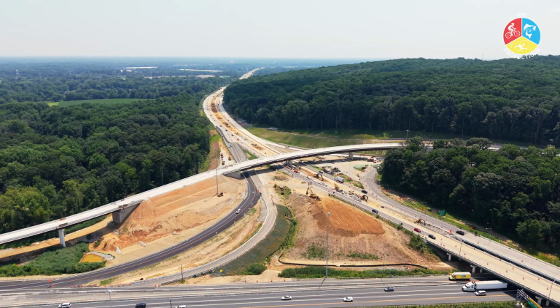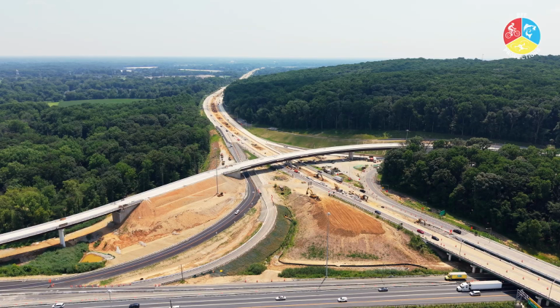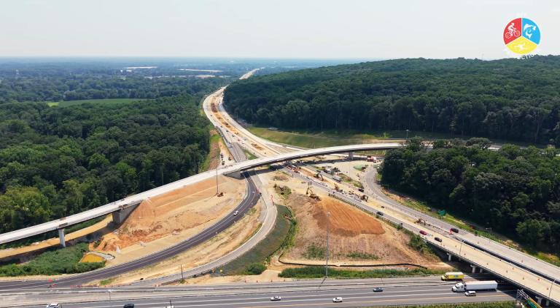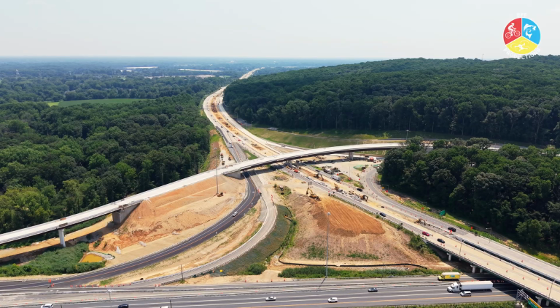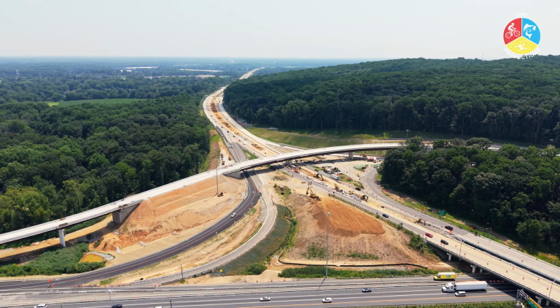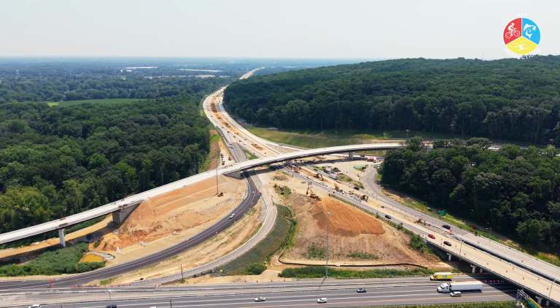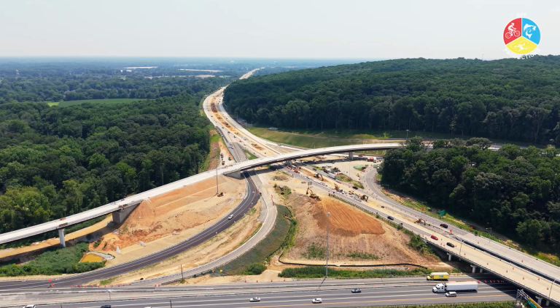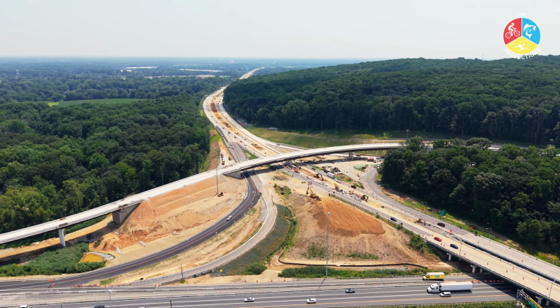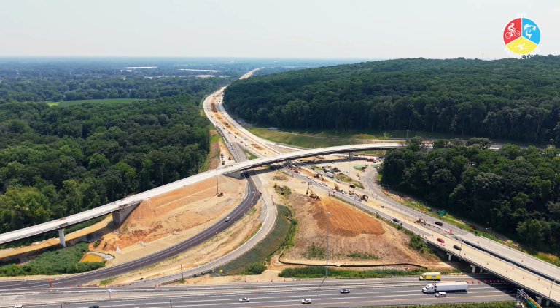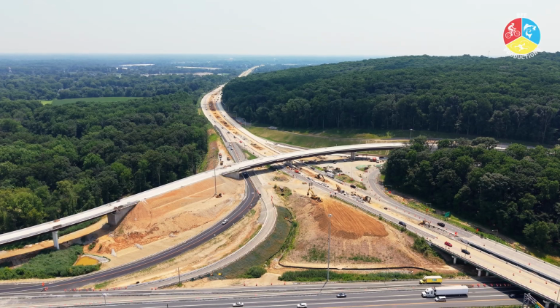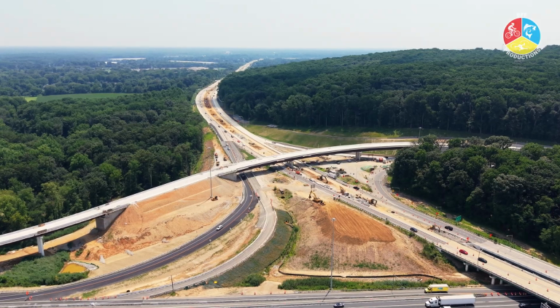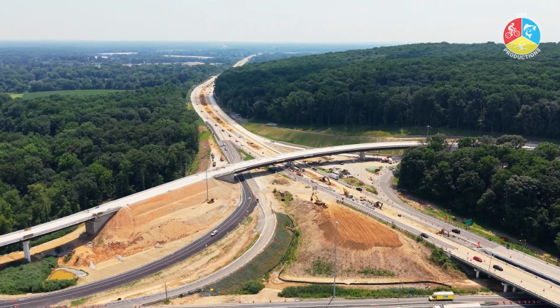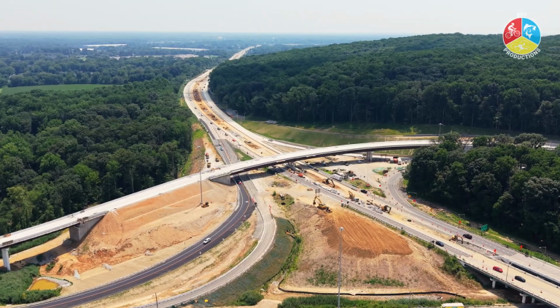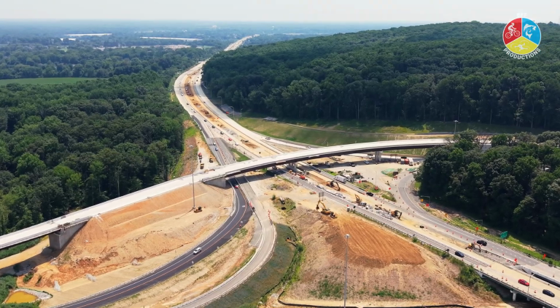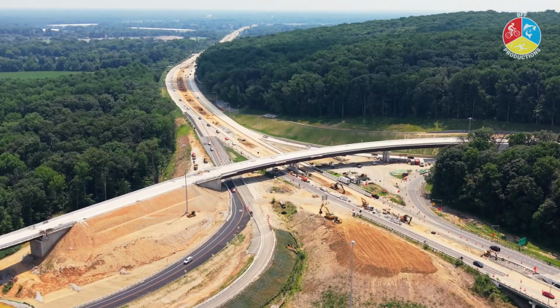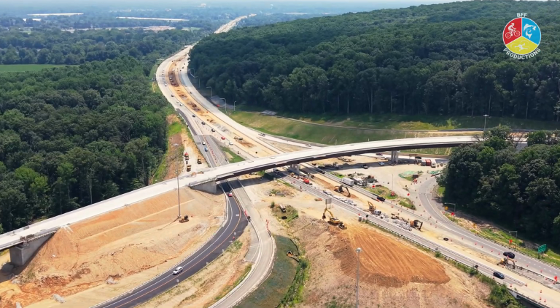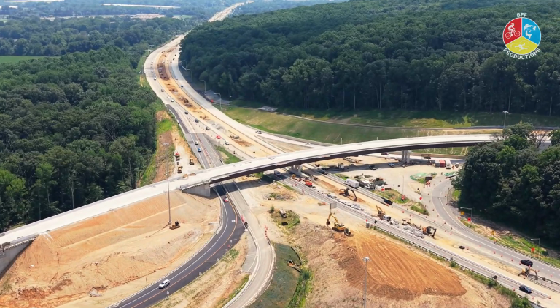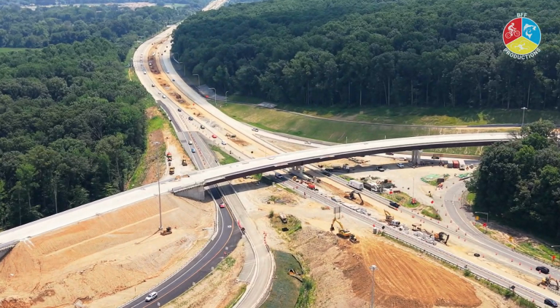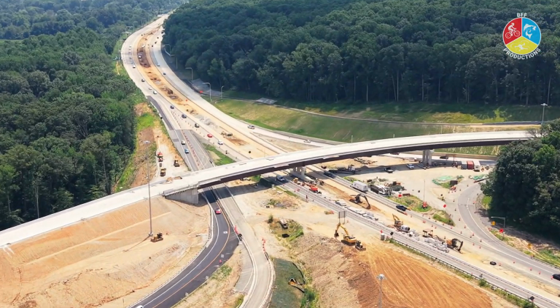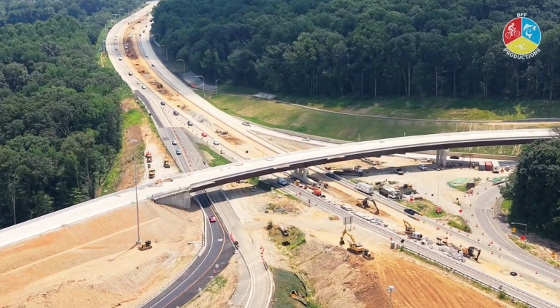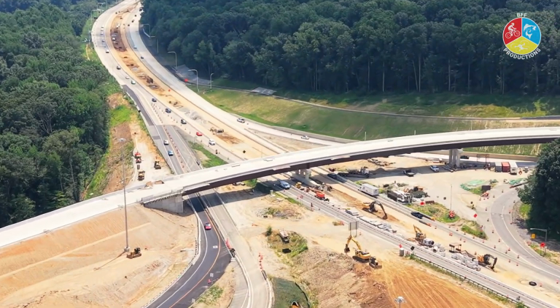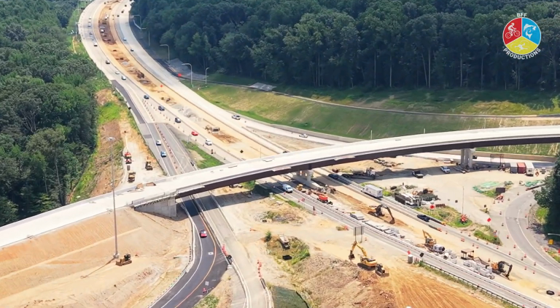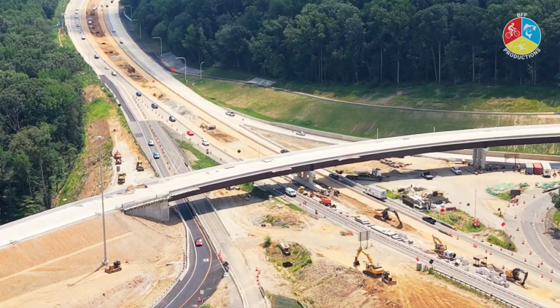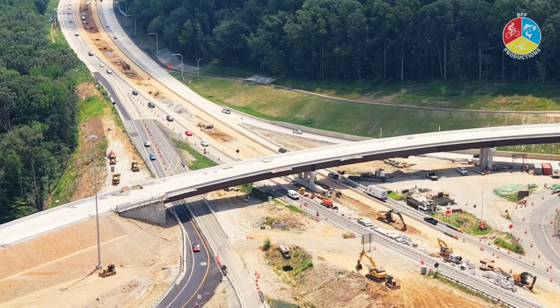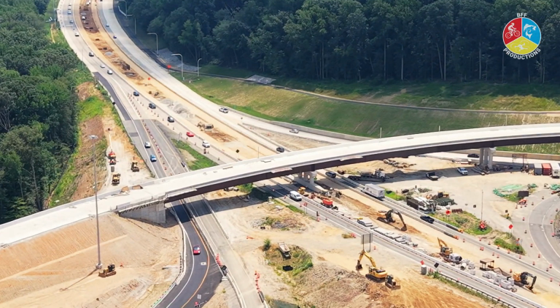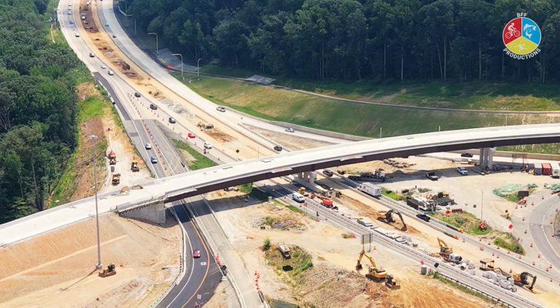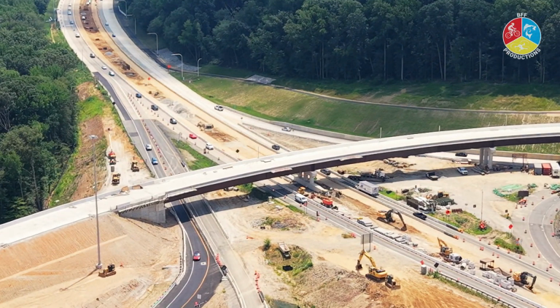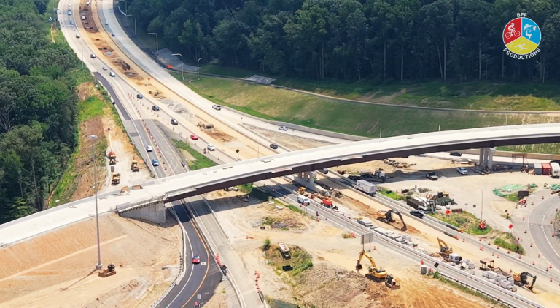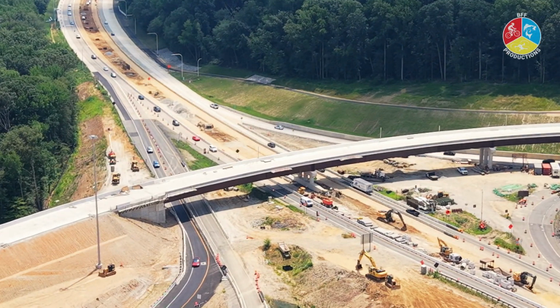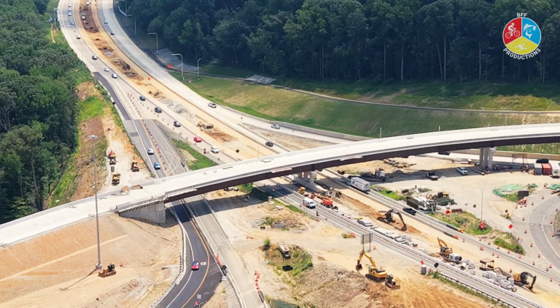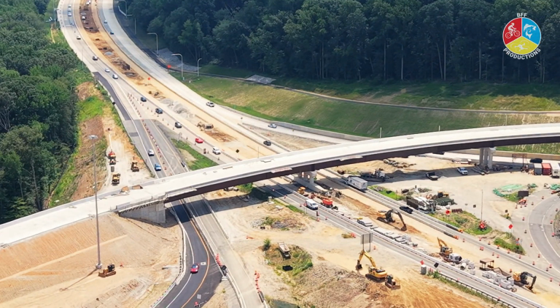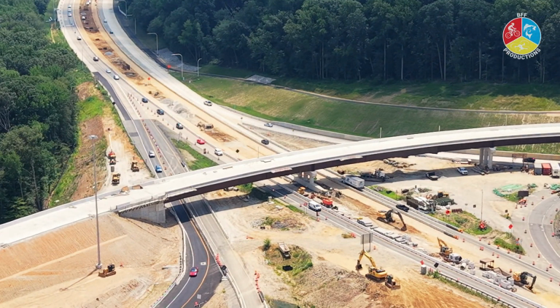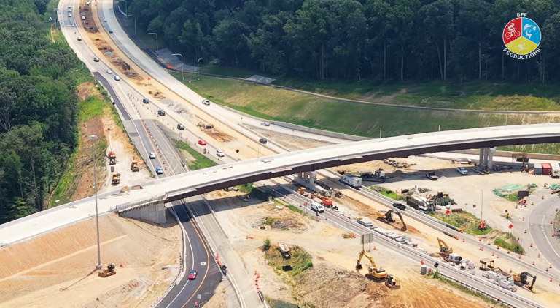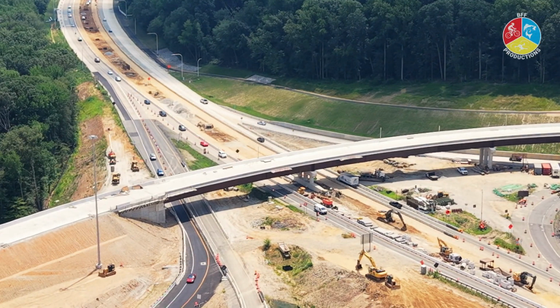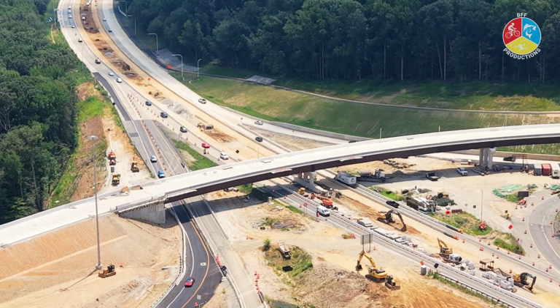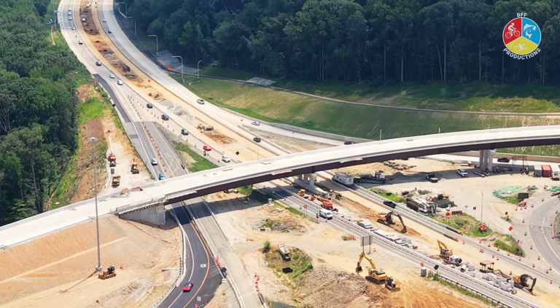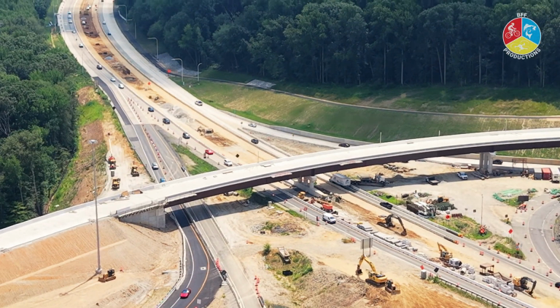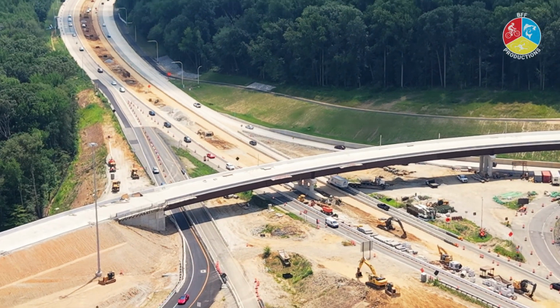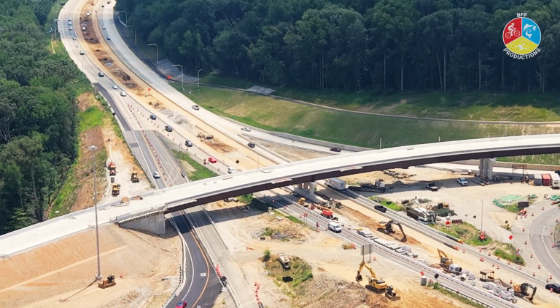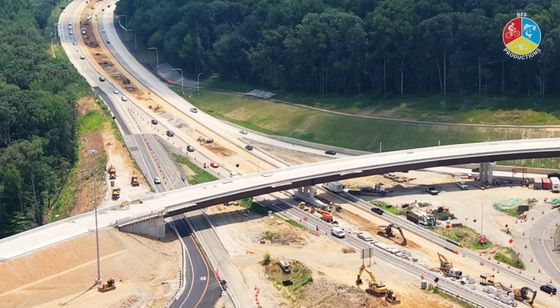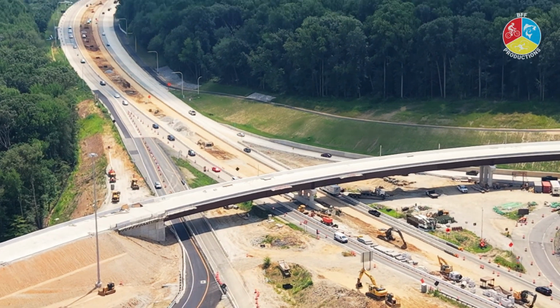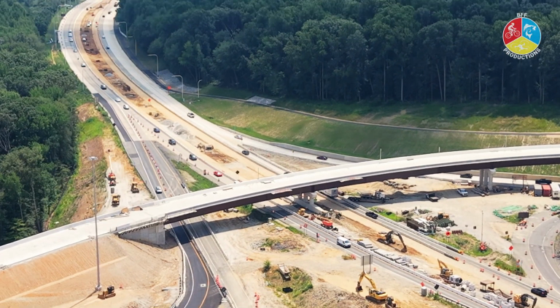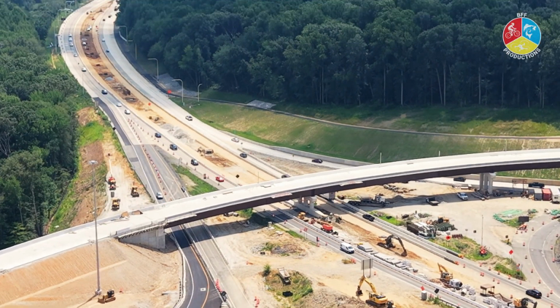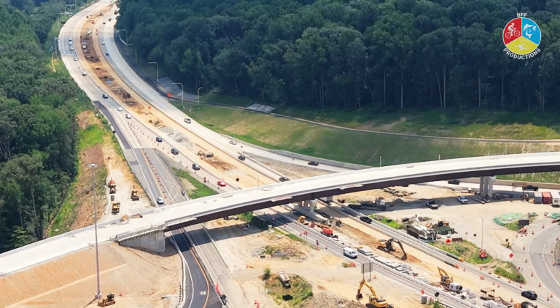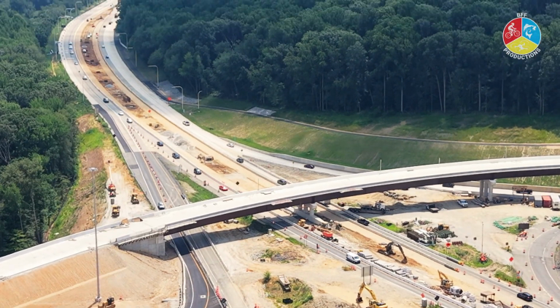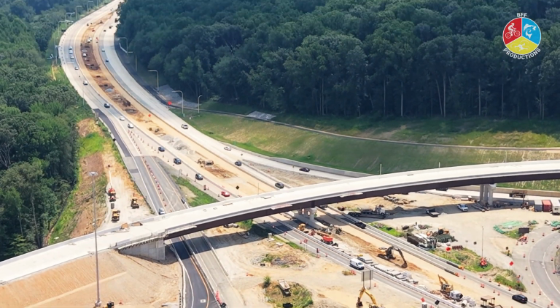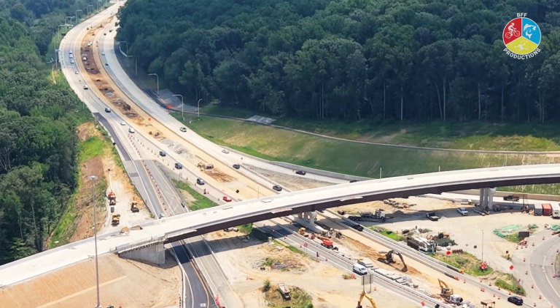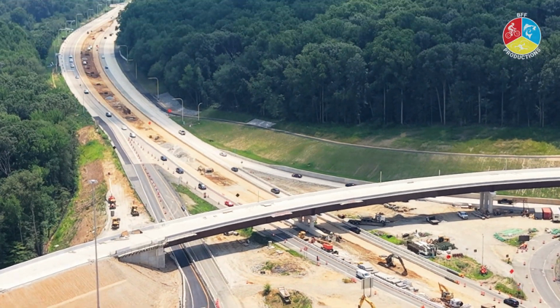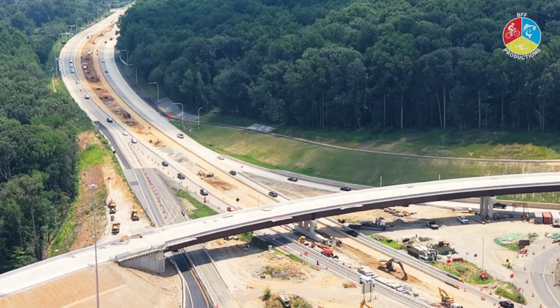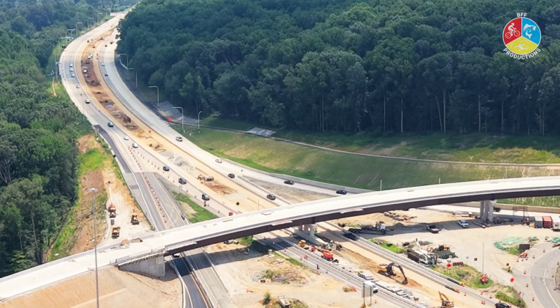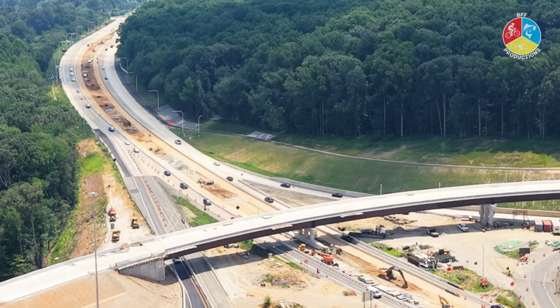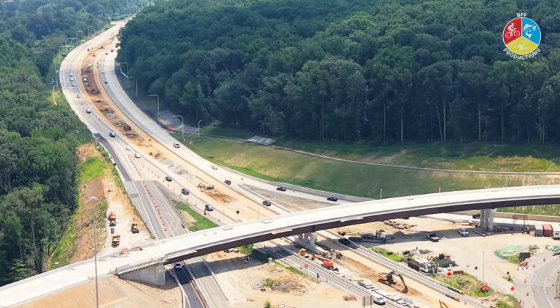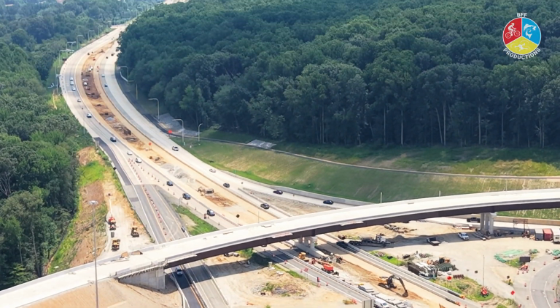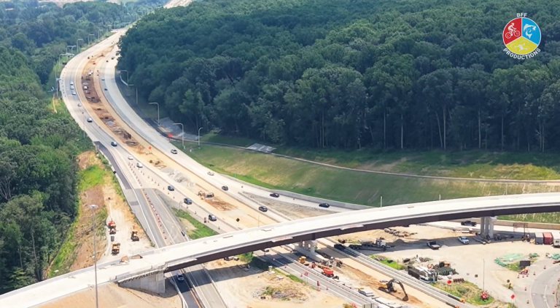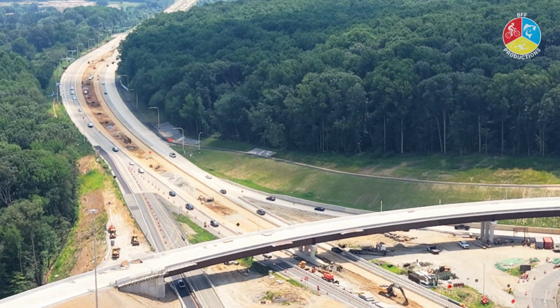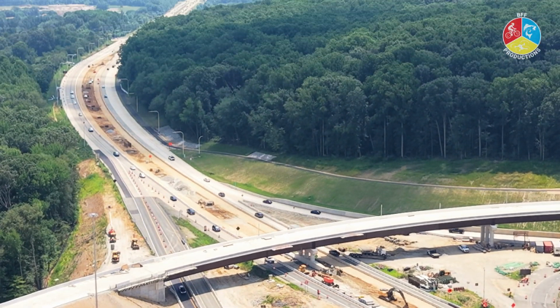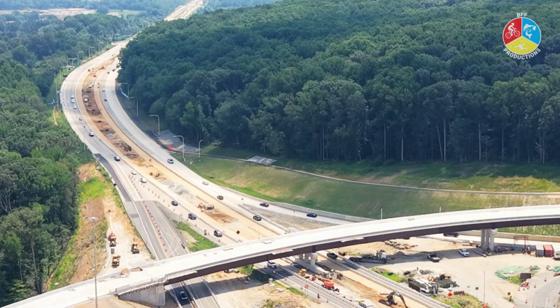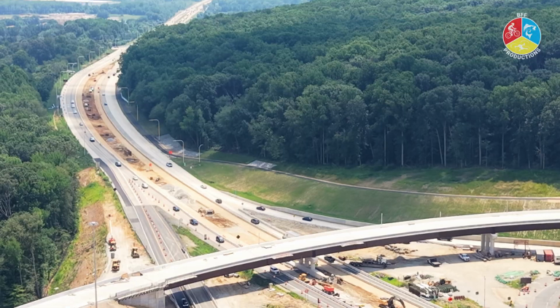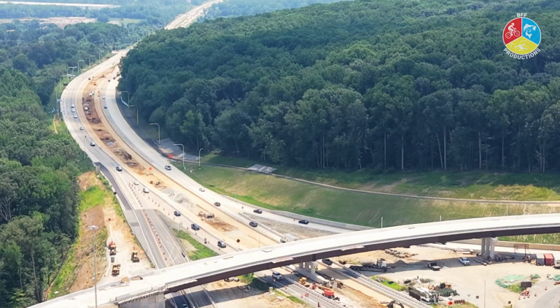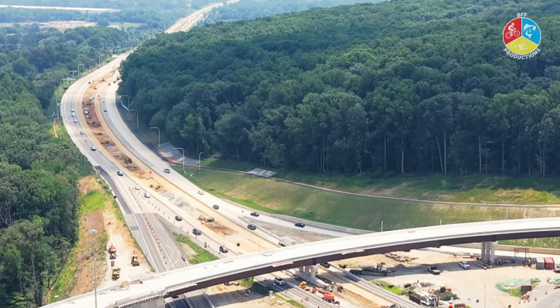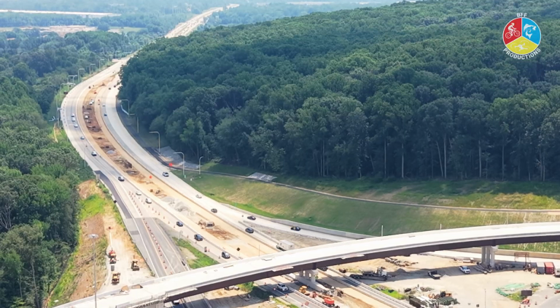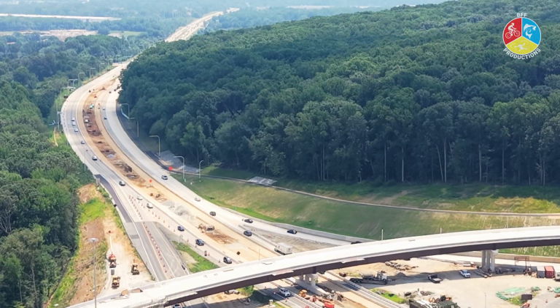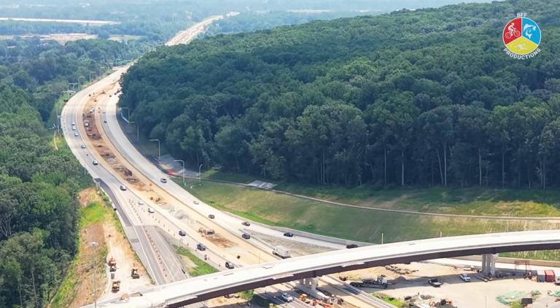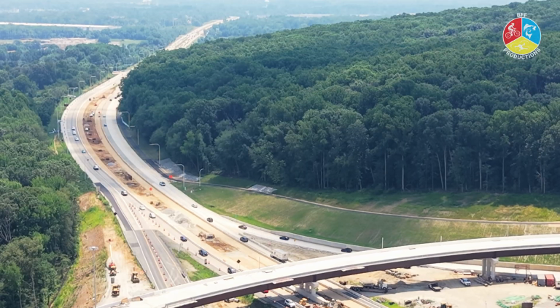But looking at the video and the construction as it stands right now, I cannot see where the multimodal overpass is located.